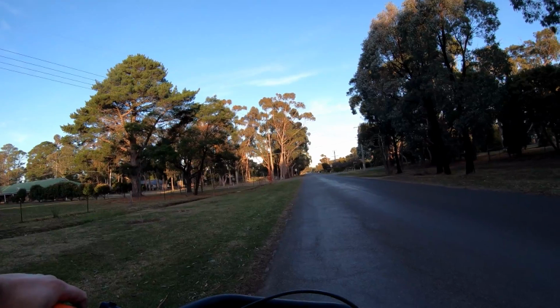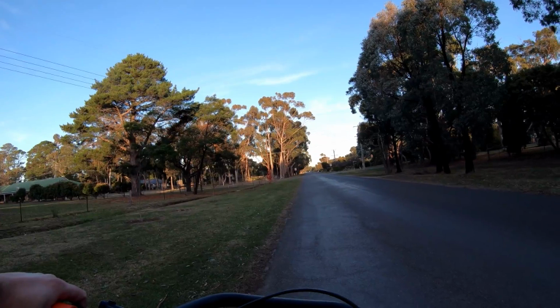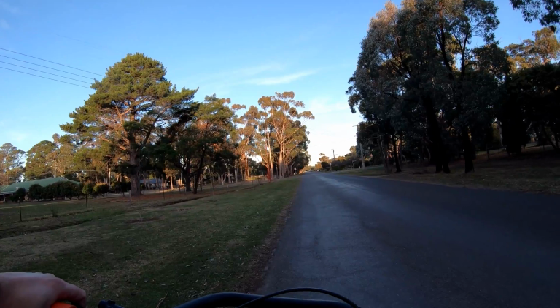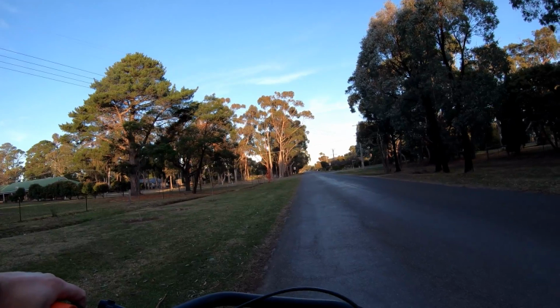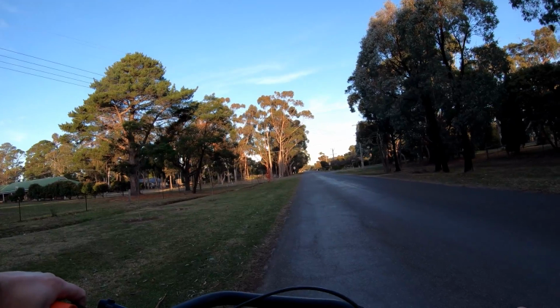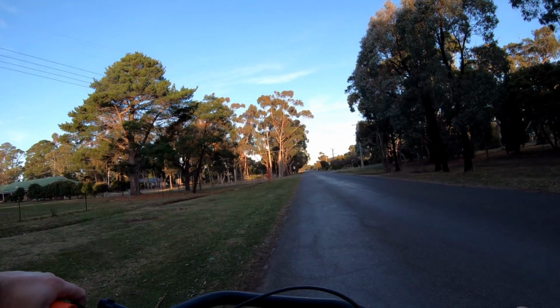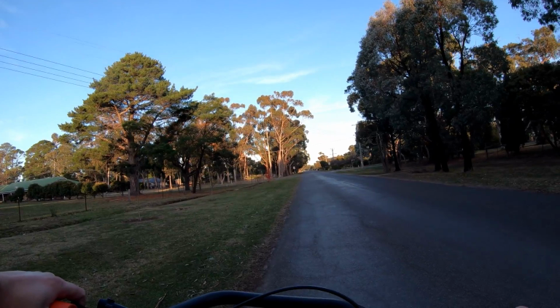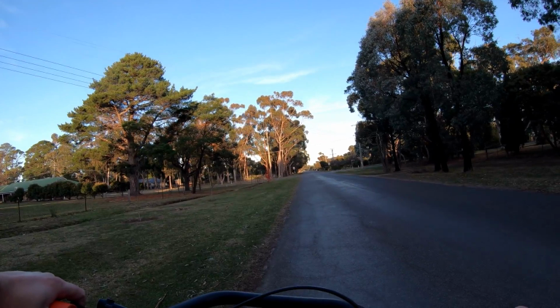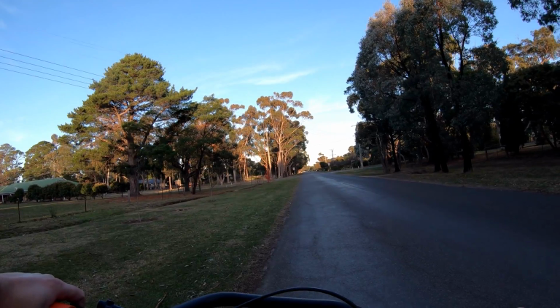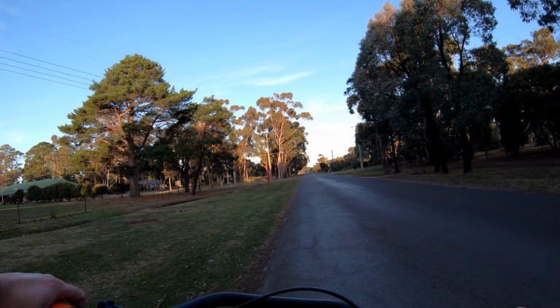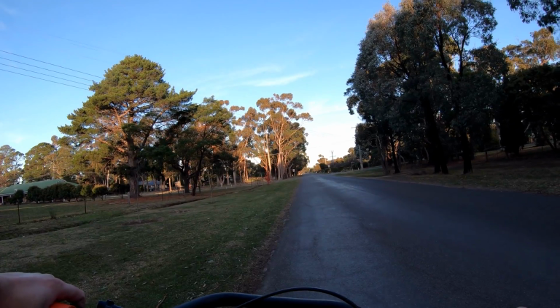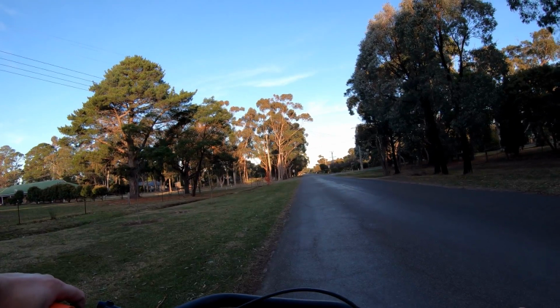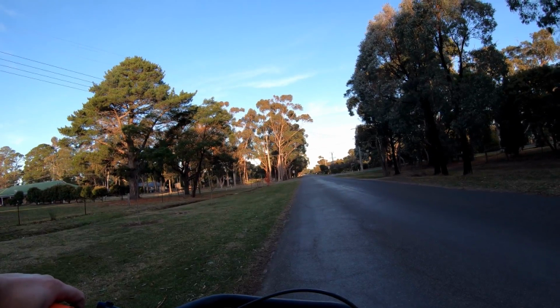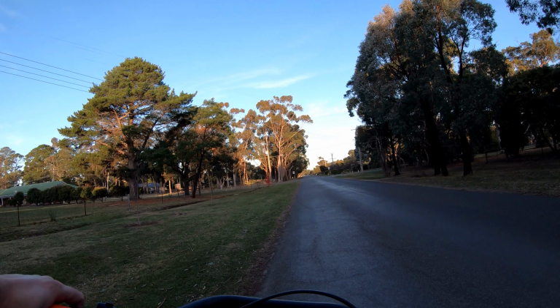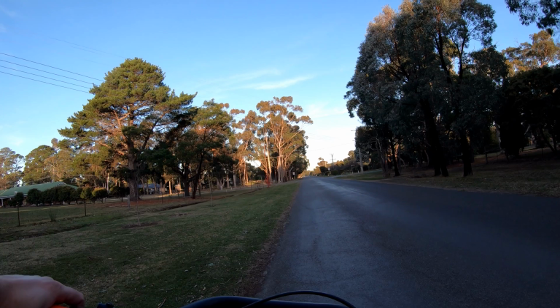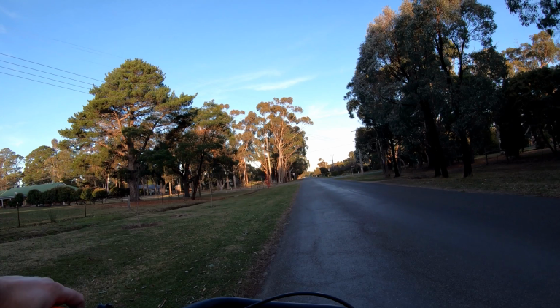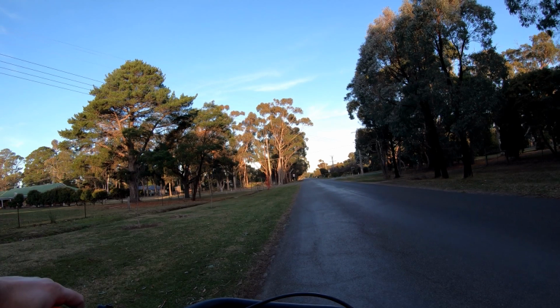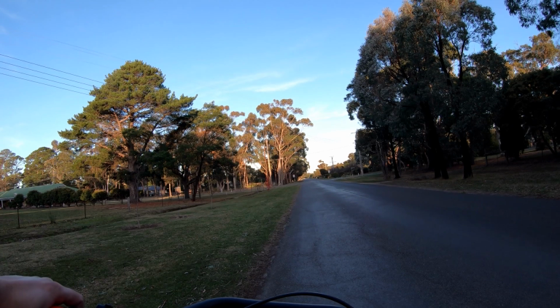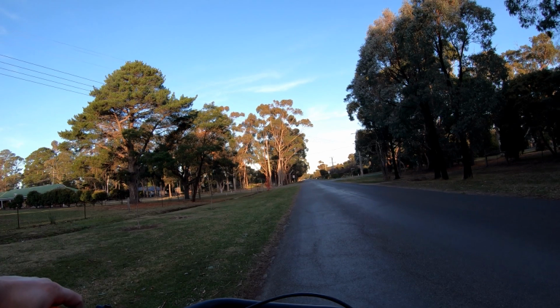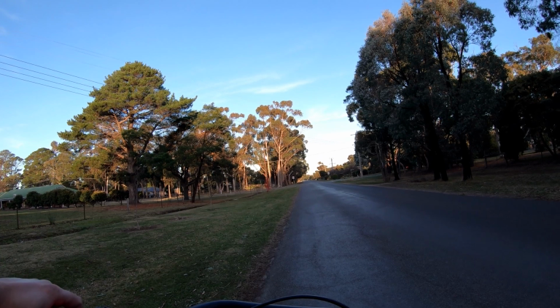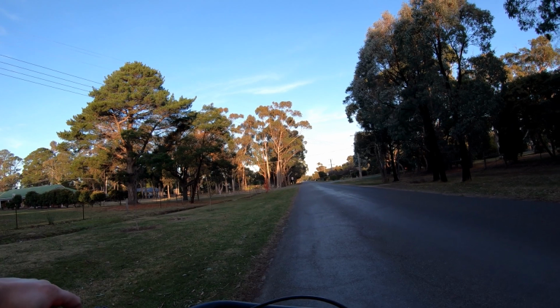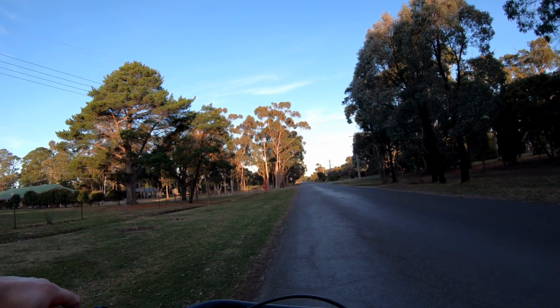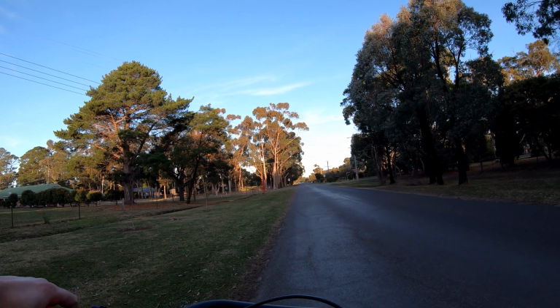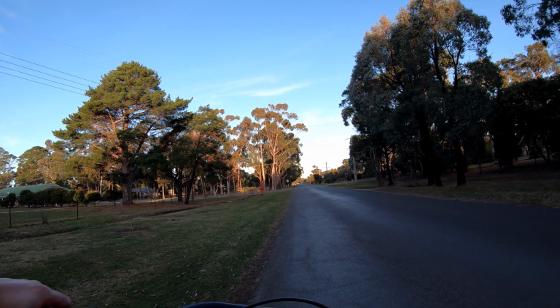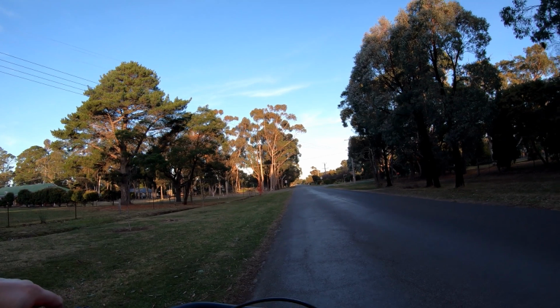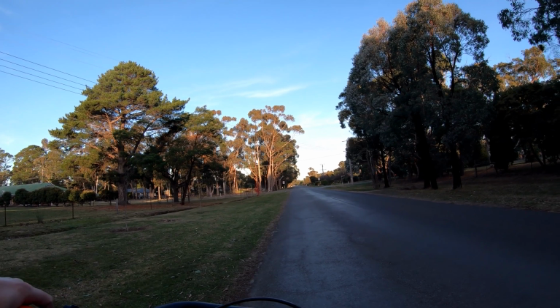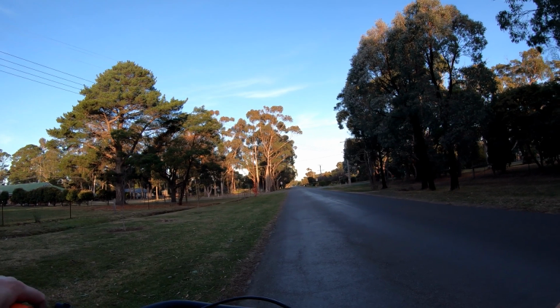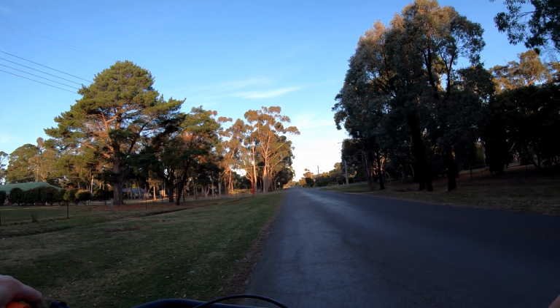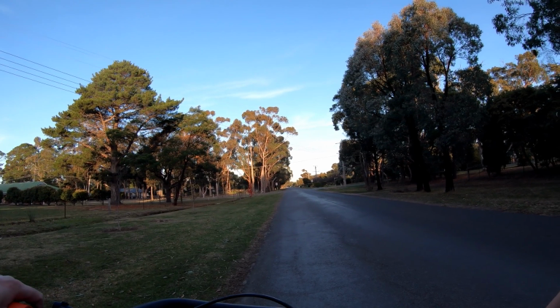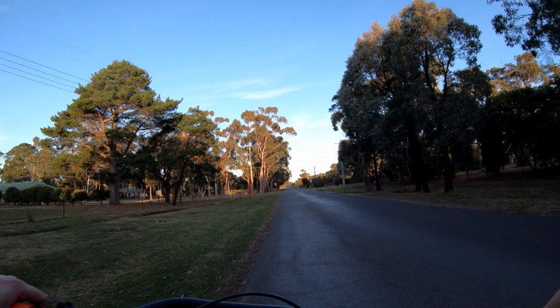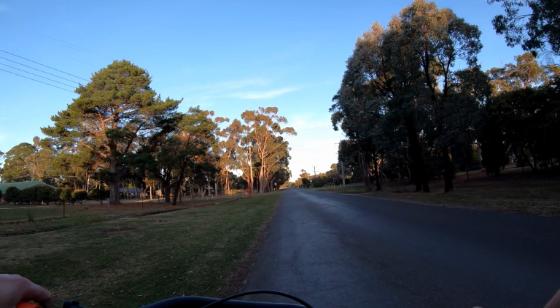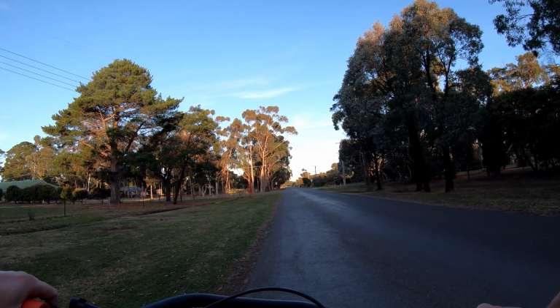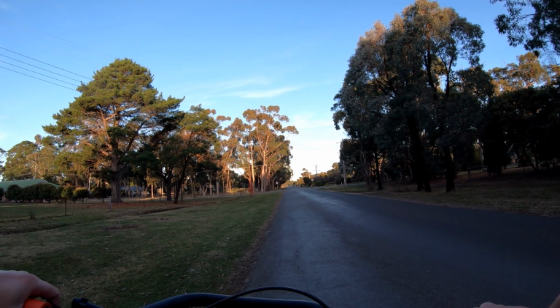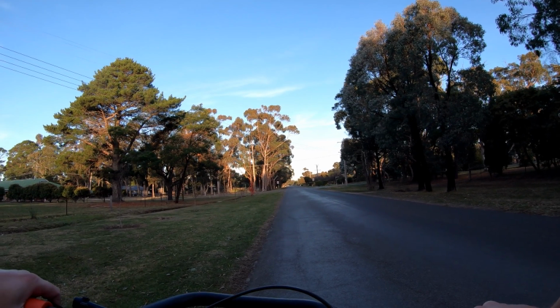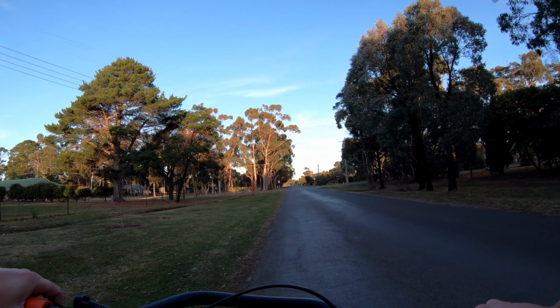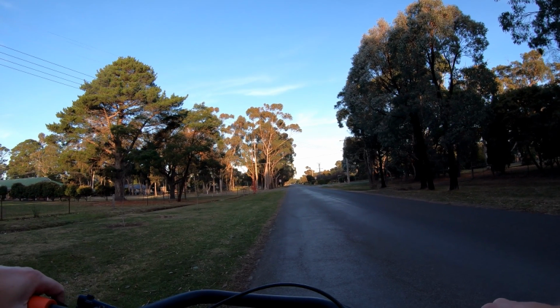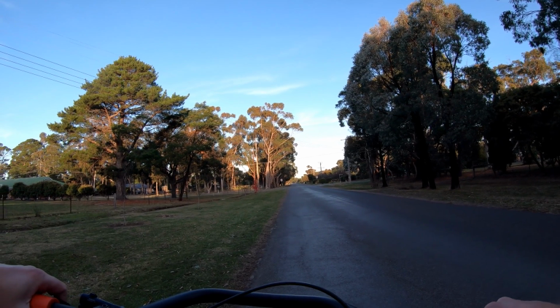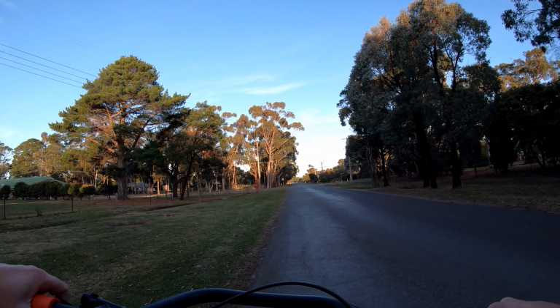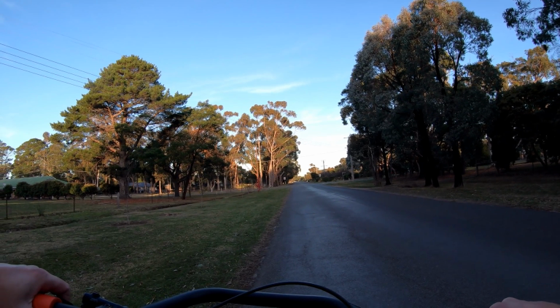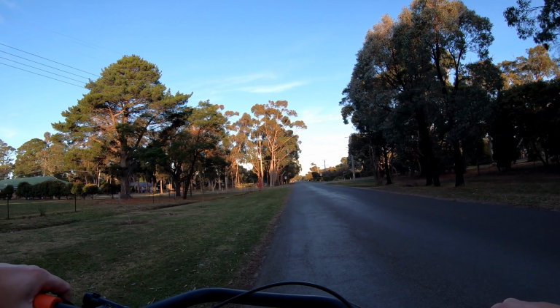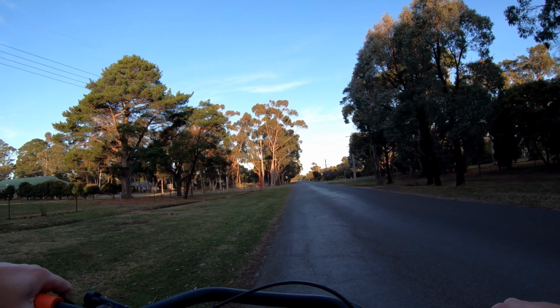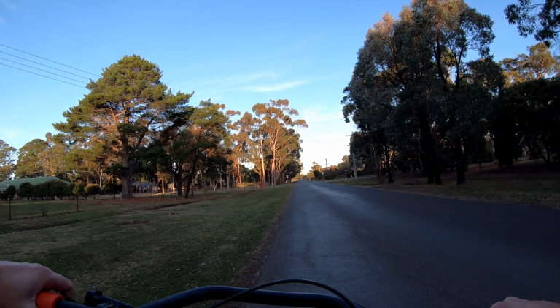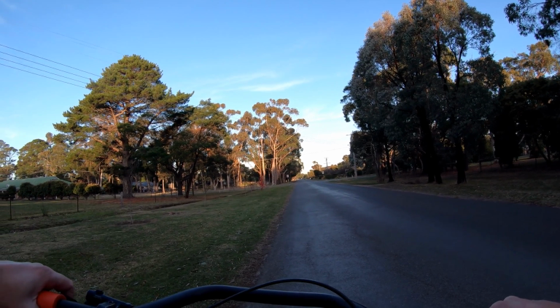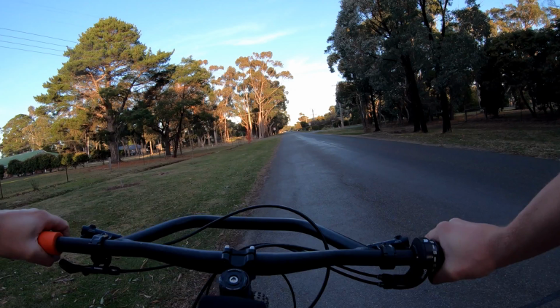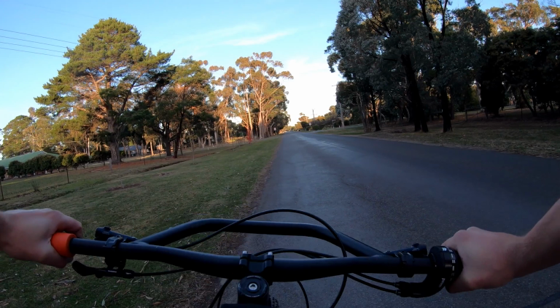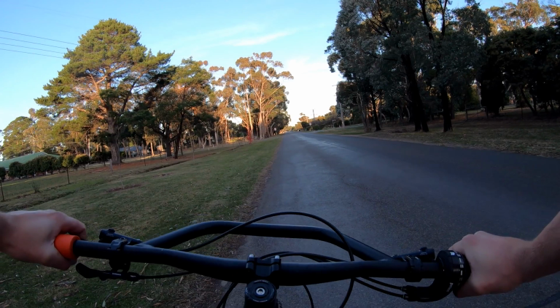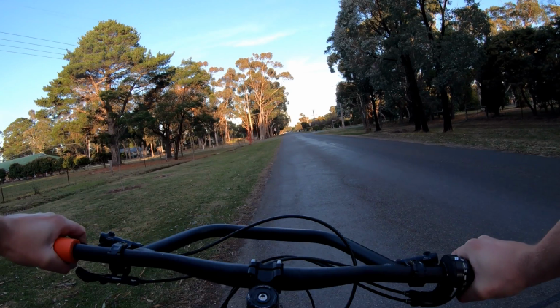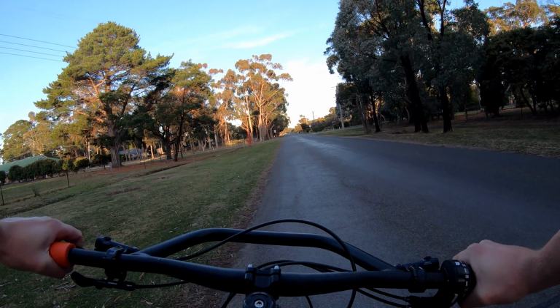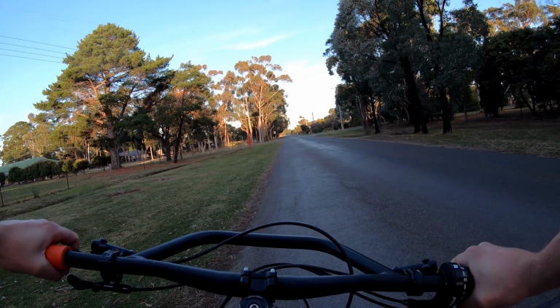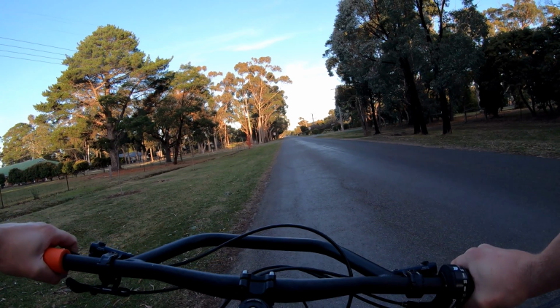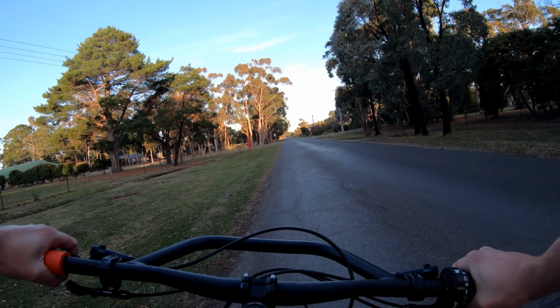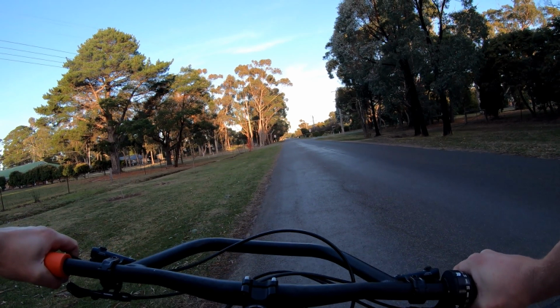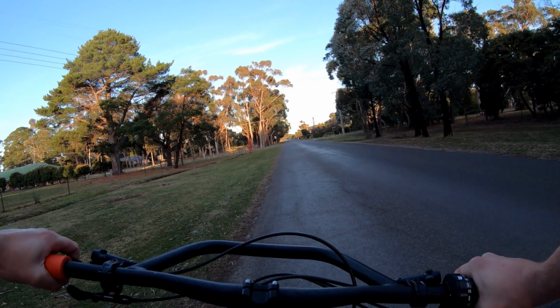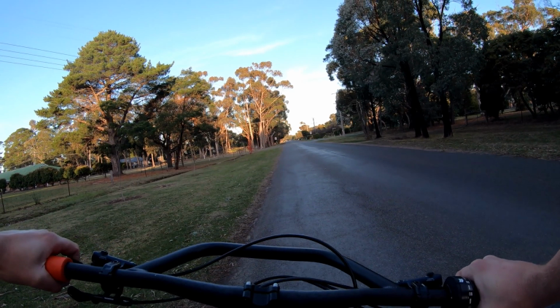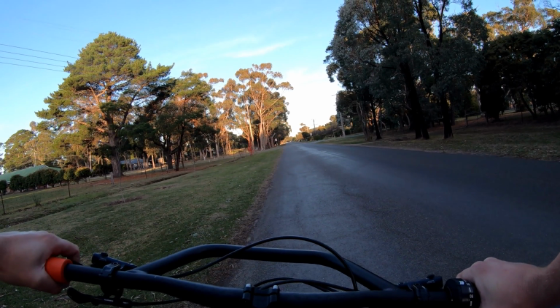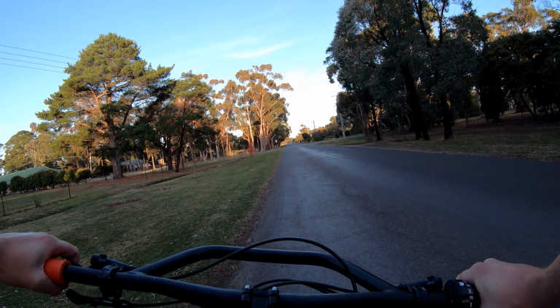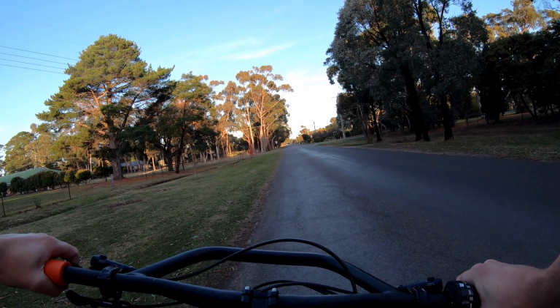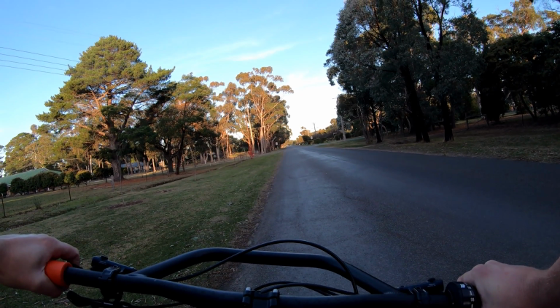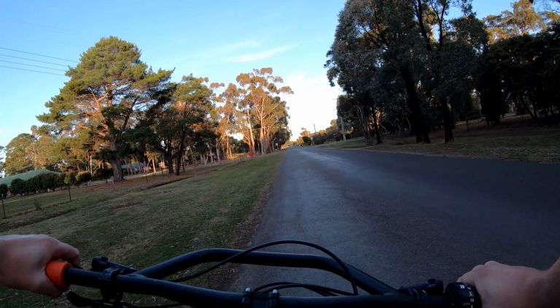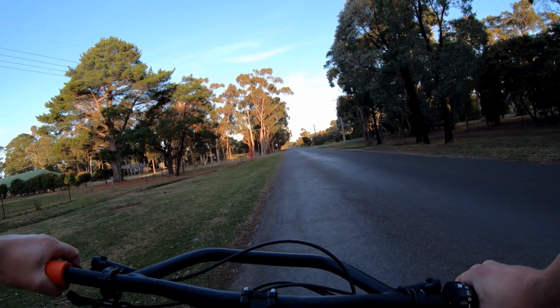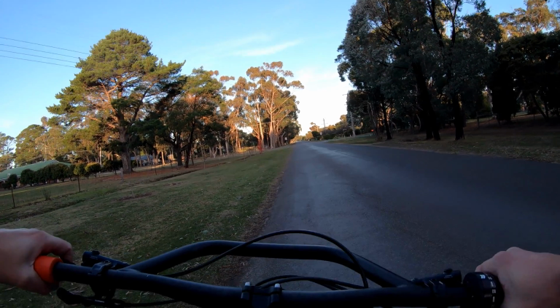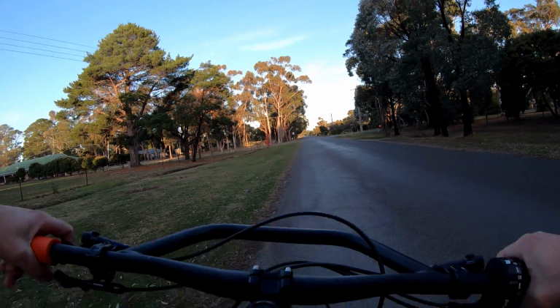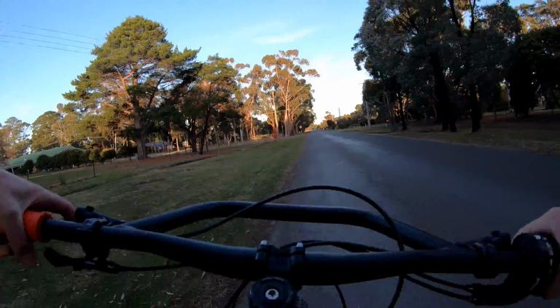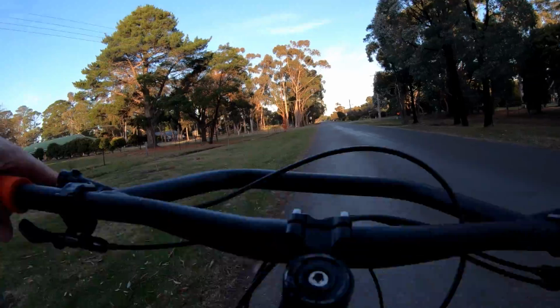Alright, I'll show you the course I've planned out for the tyre test. Starting at the black tape line on the road, it's about a 4.4 kilometre loop. Let's go.